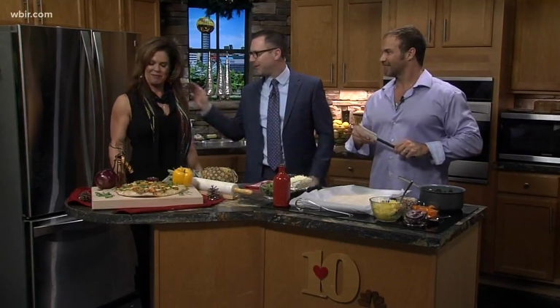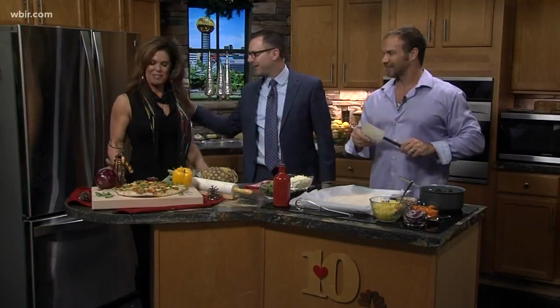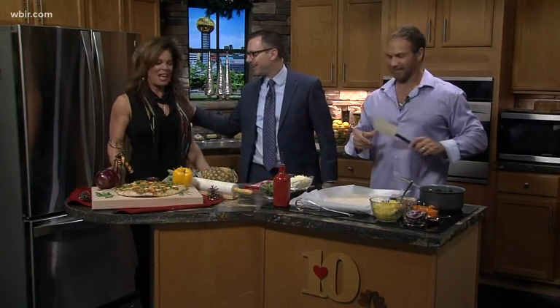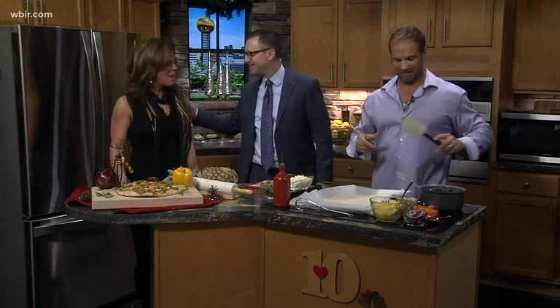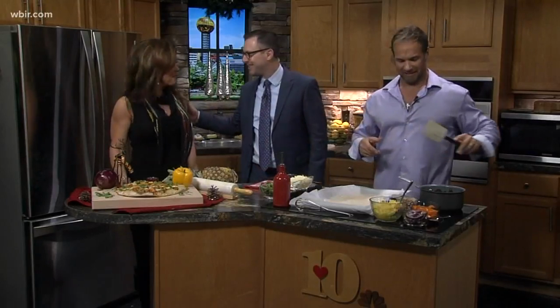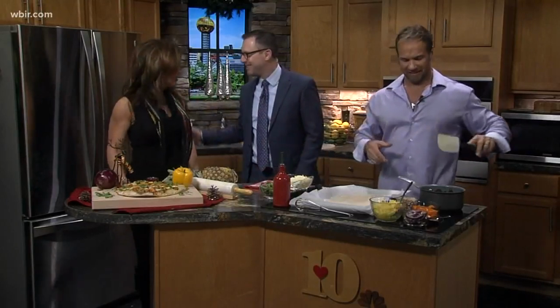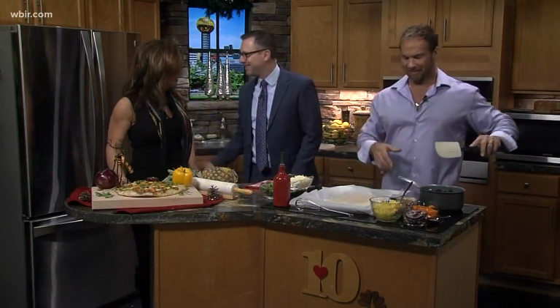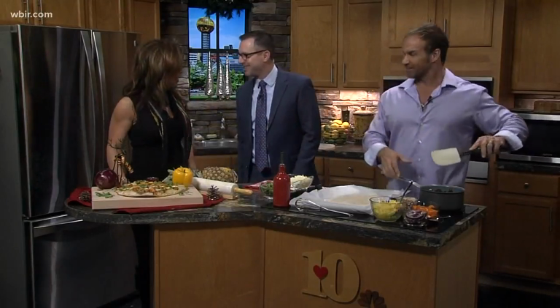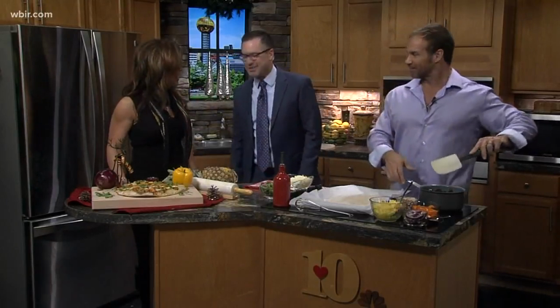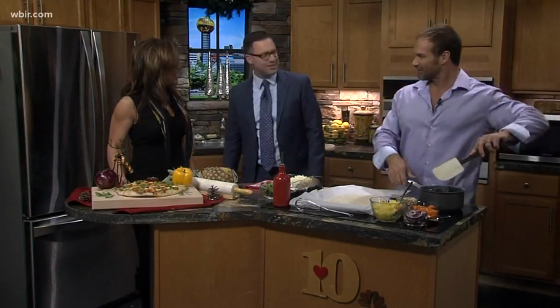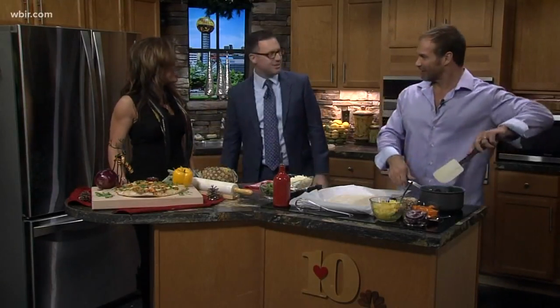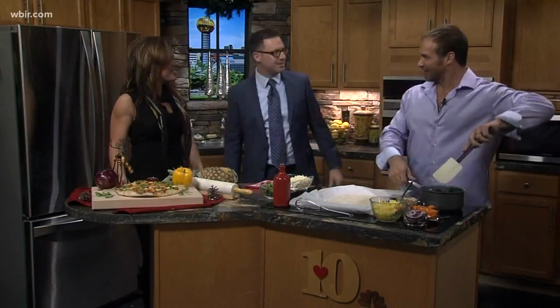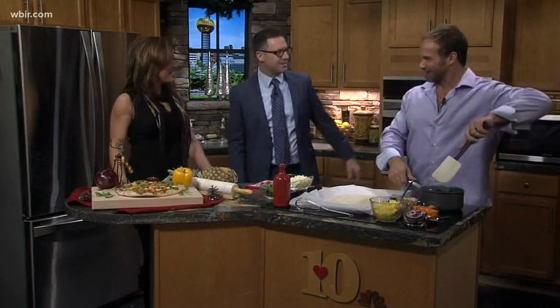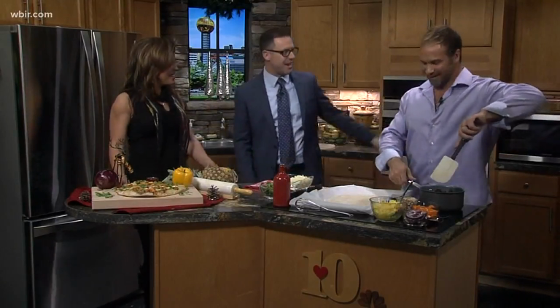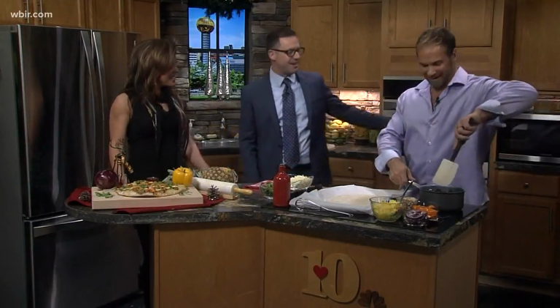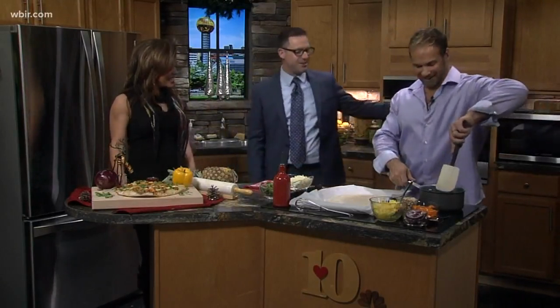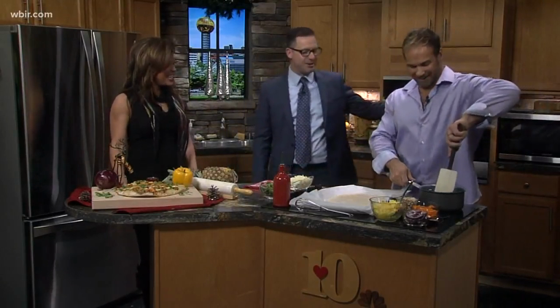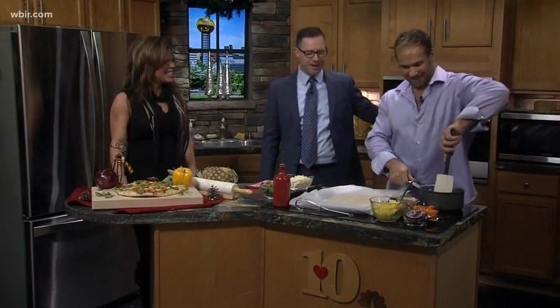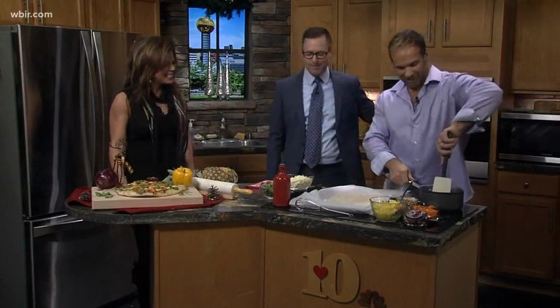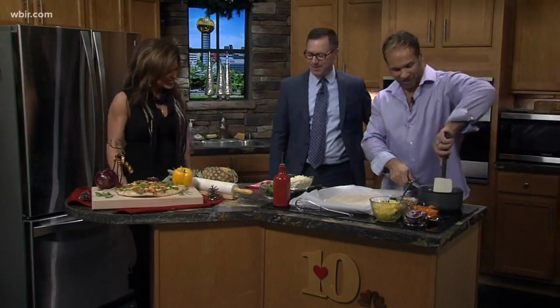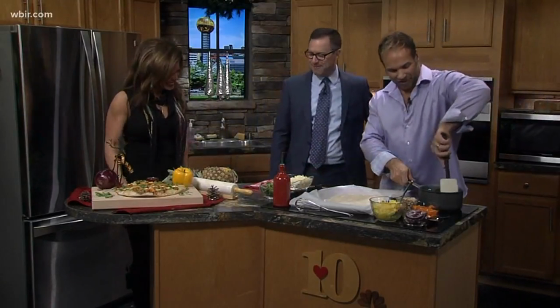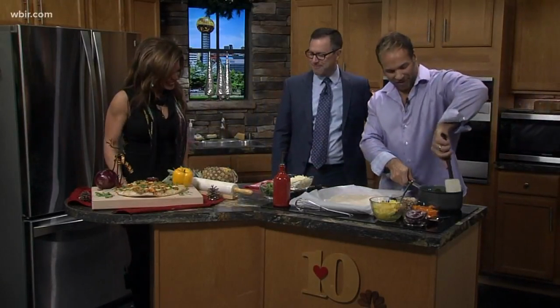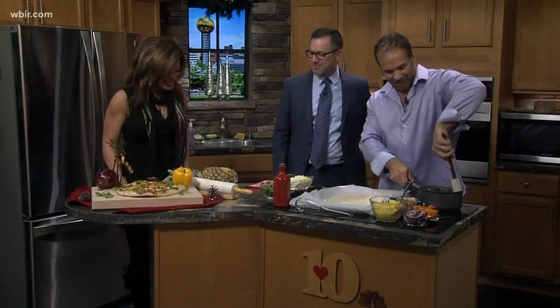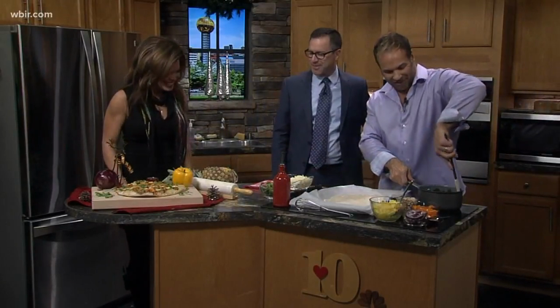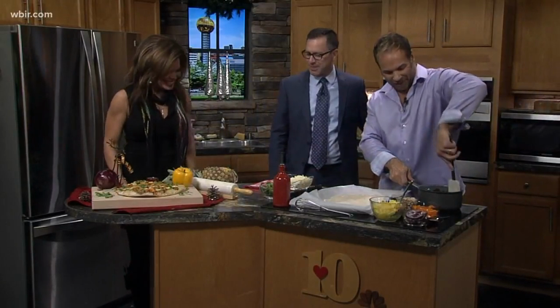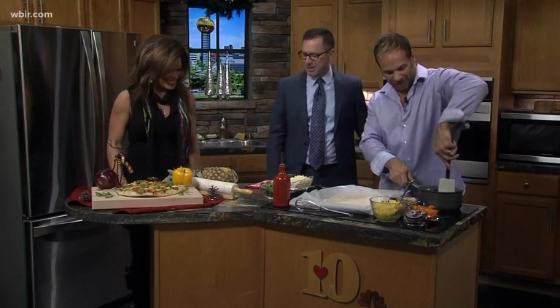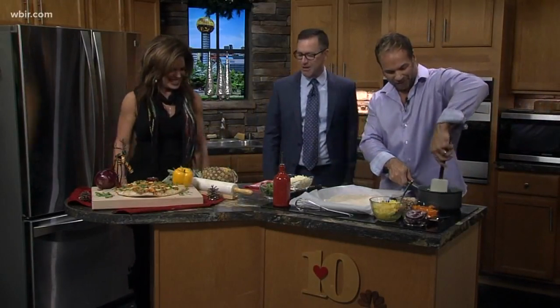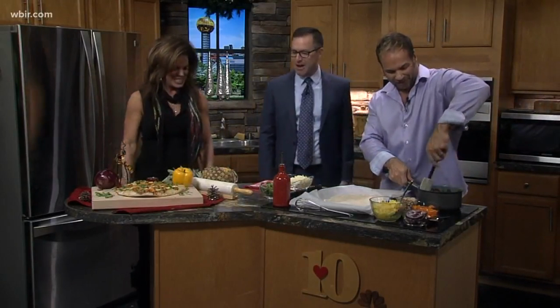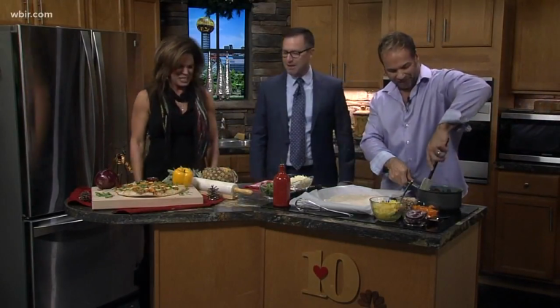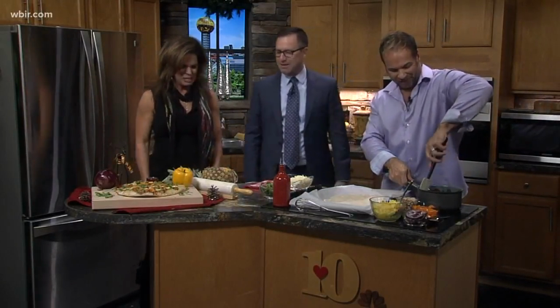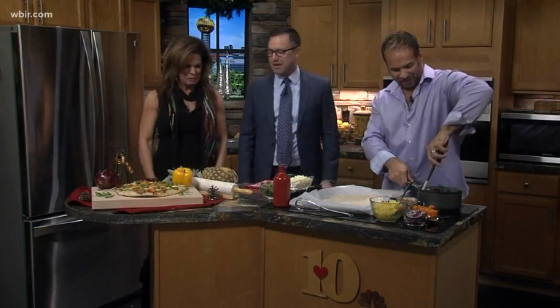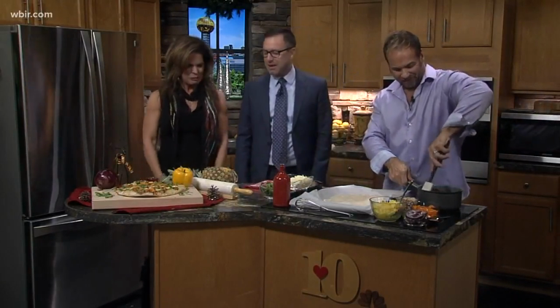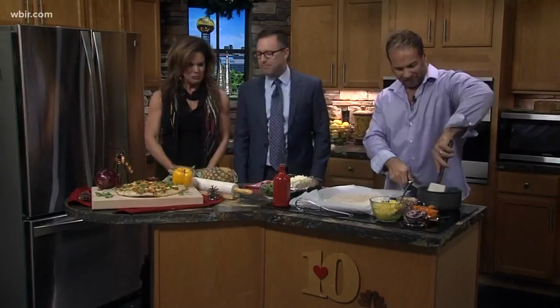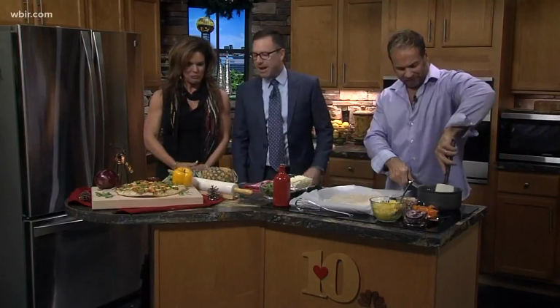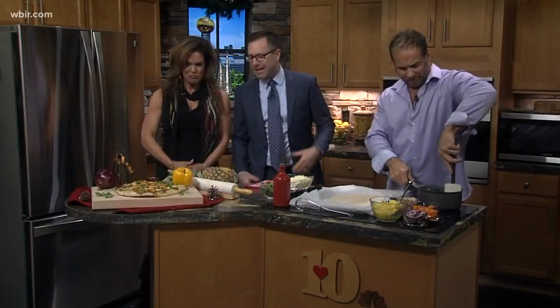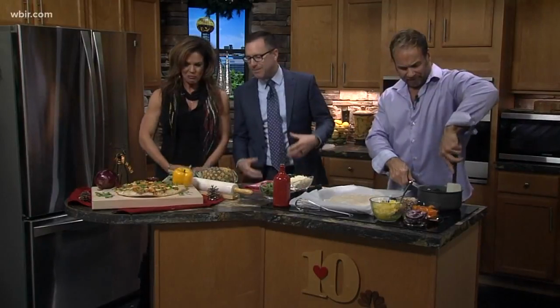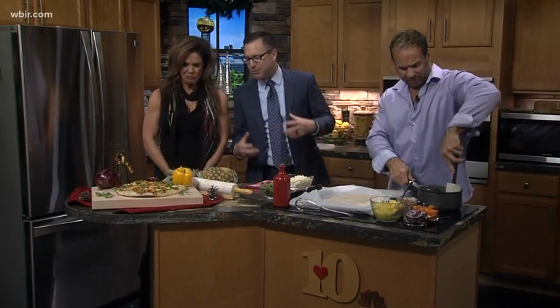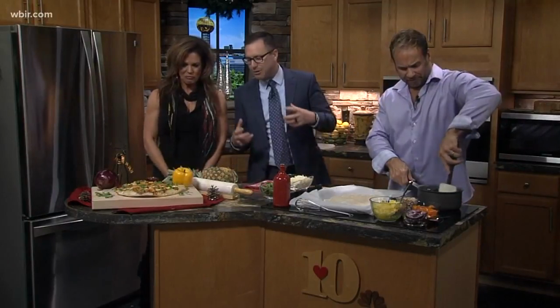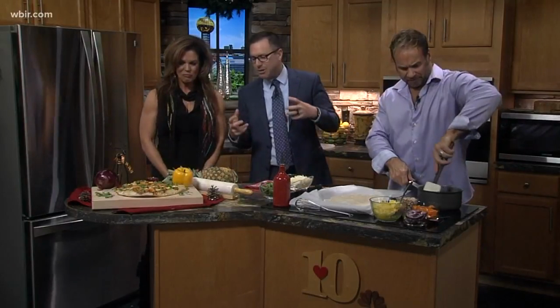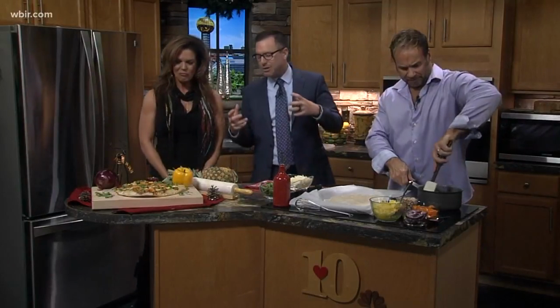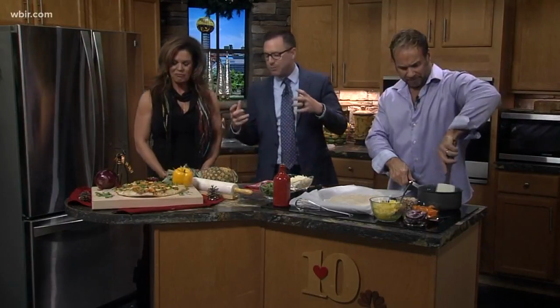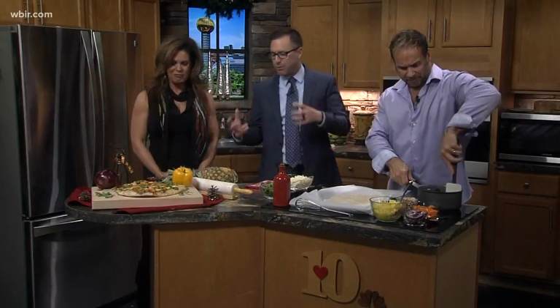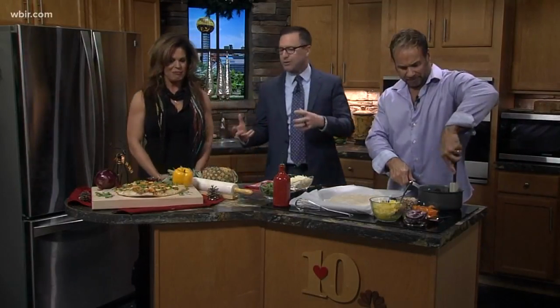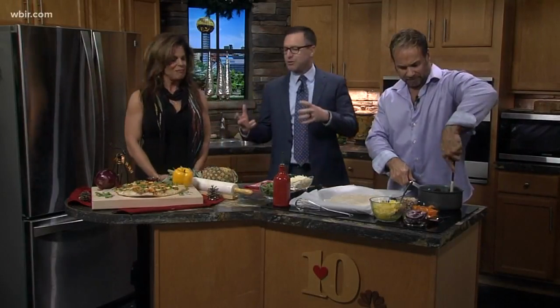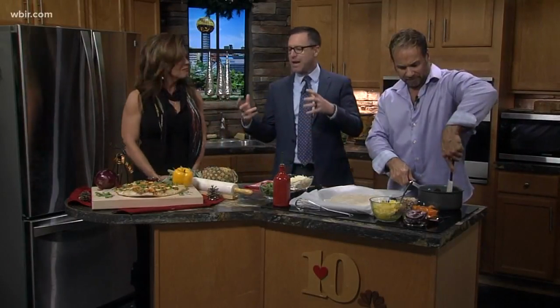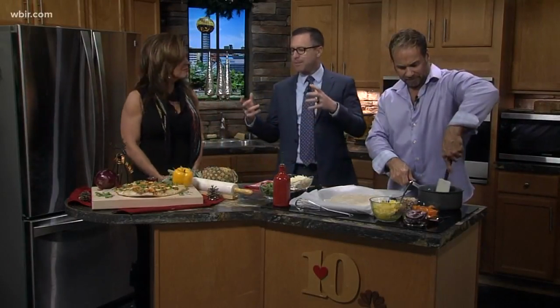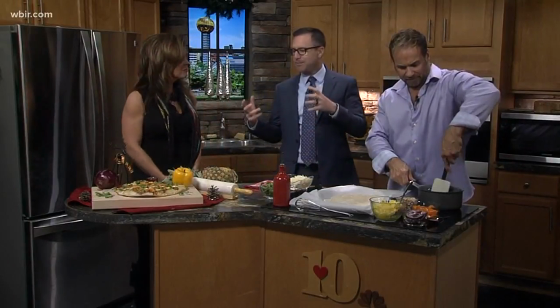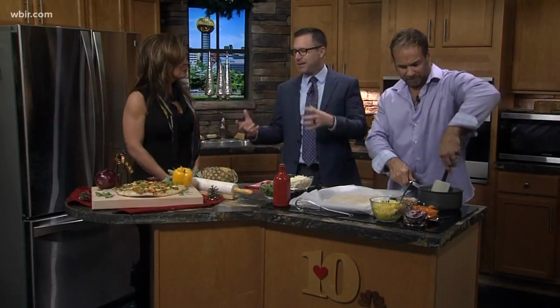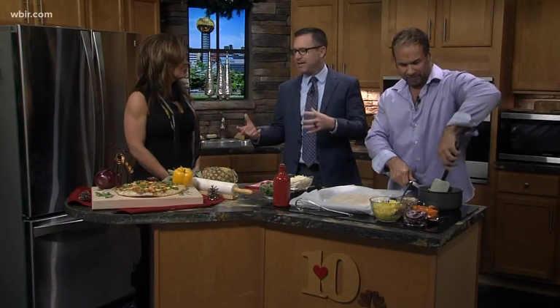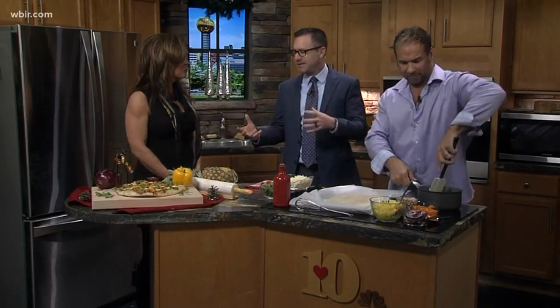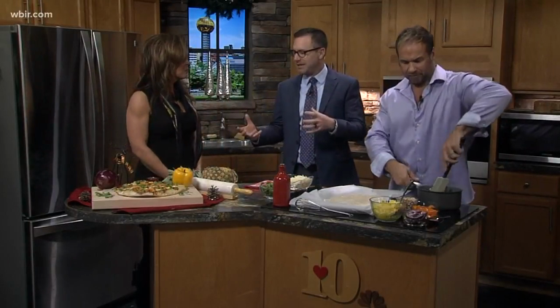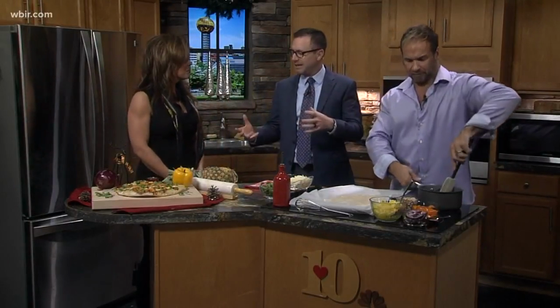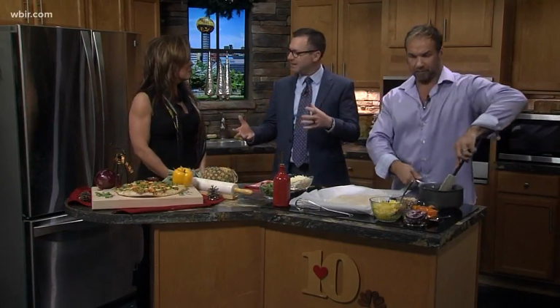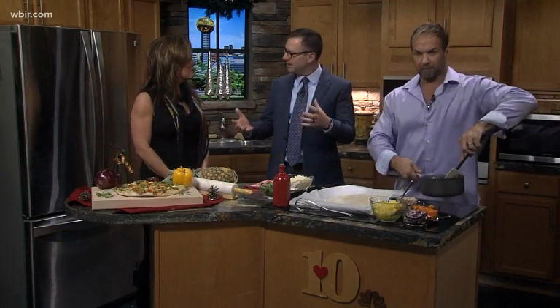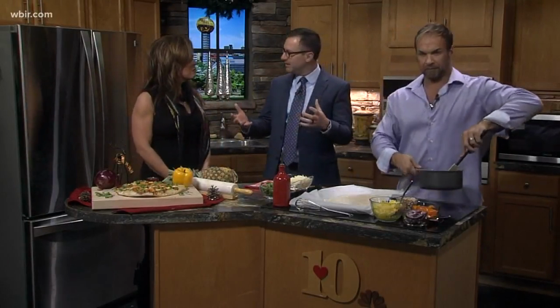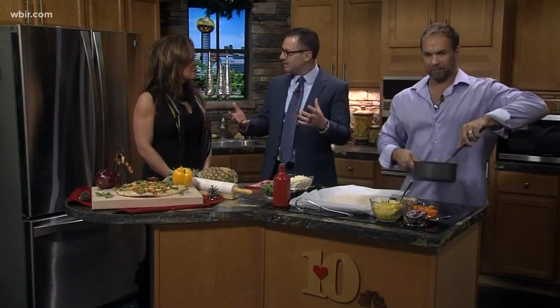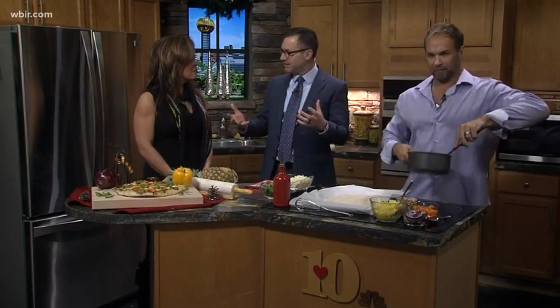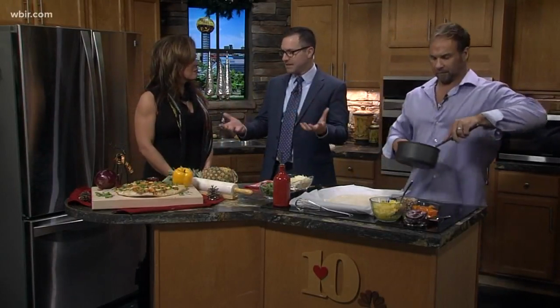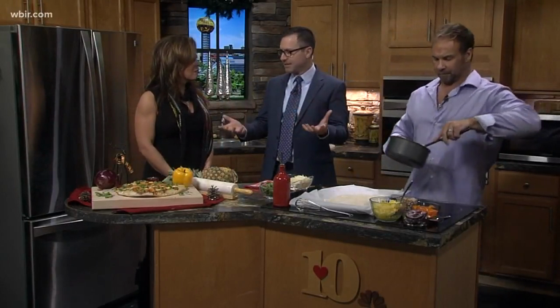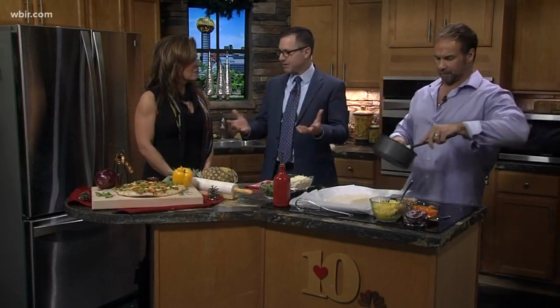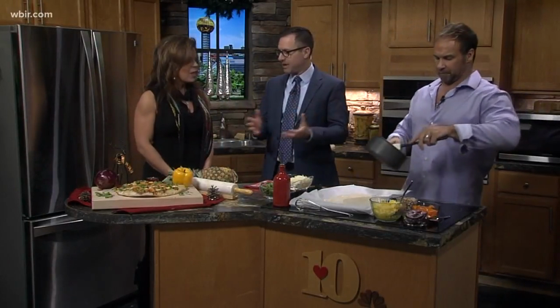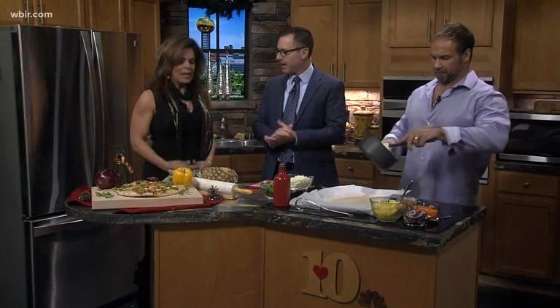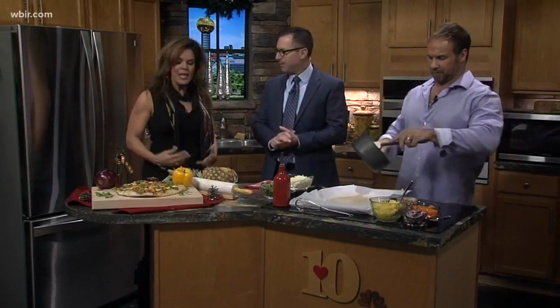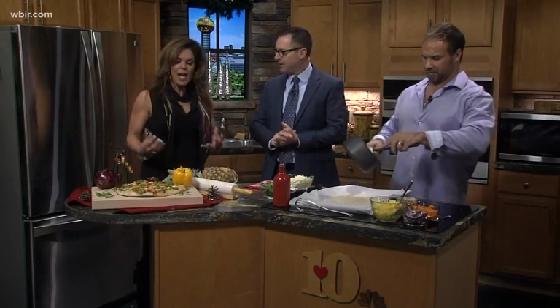How are you guys? Doing great, doing awesome. Pineapple pork chop pizza — sounds like a great combination.